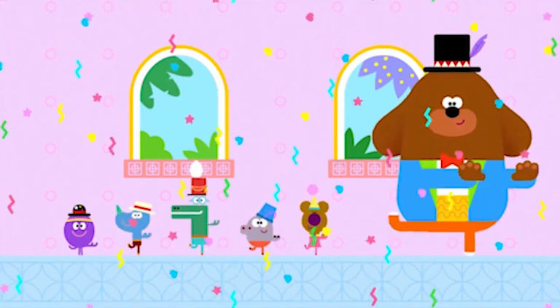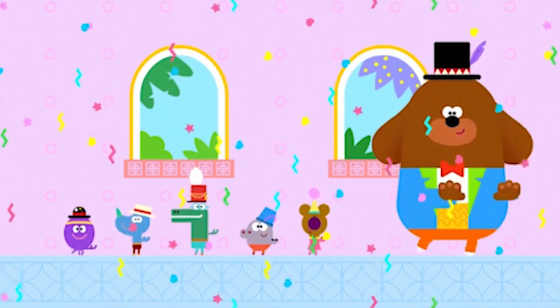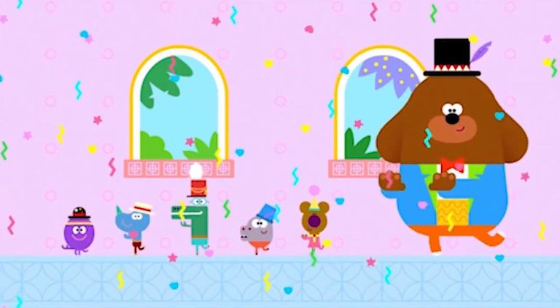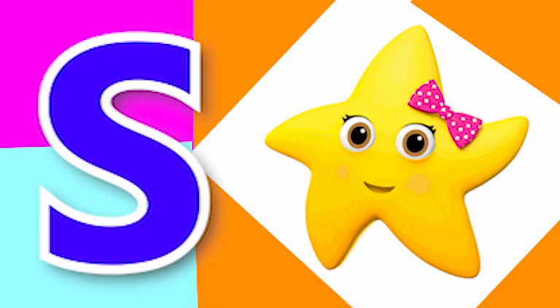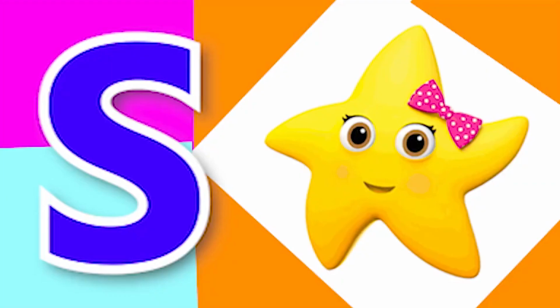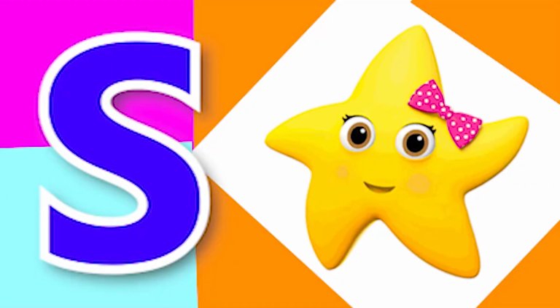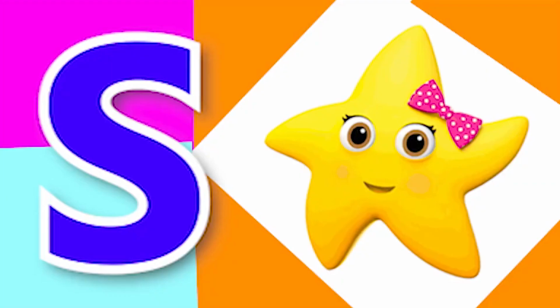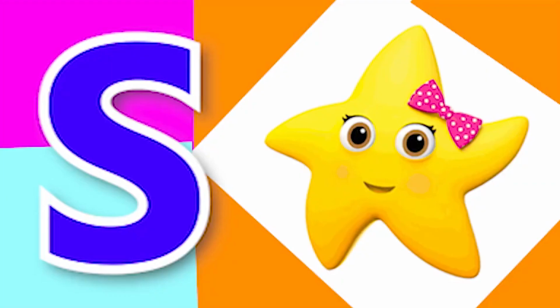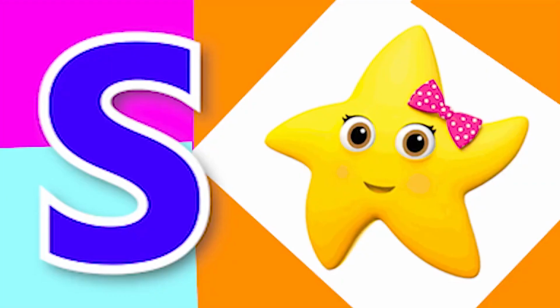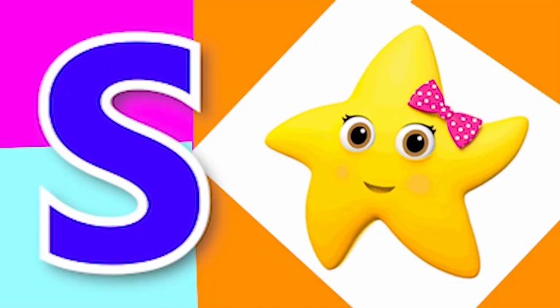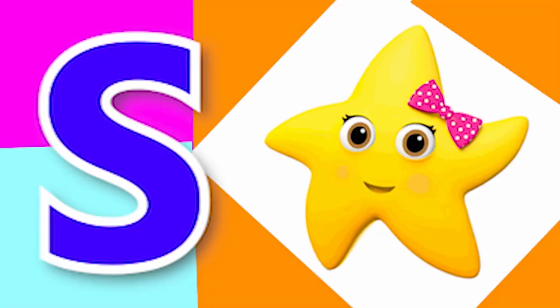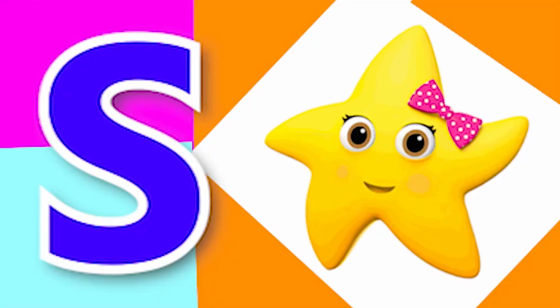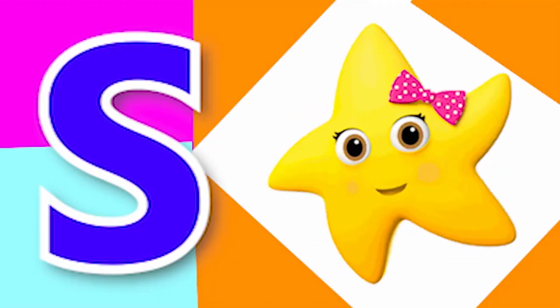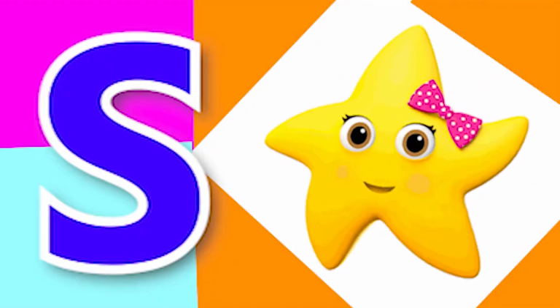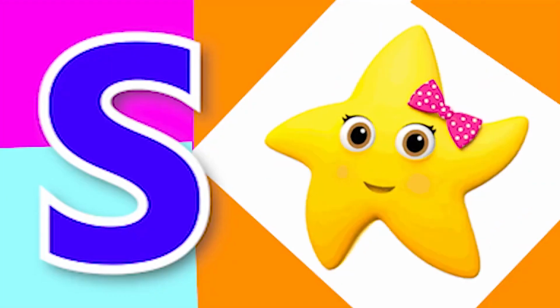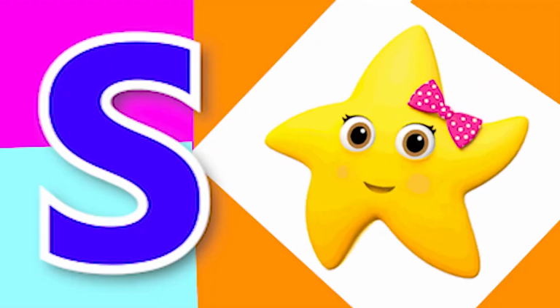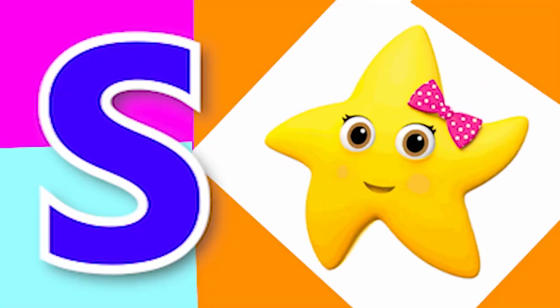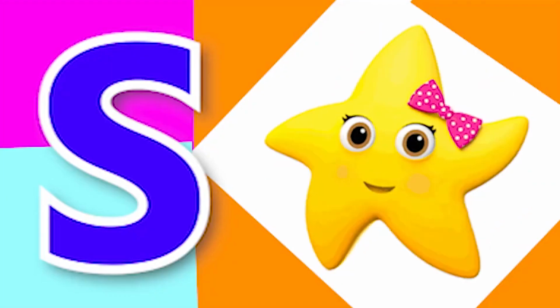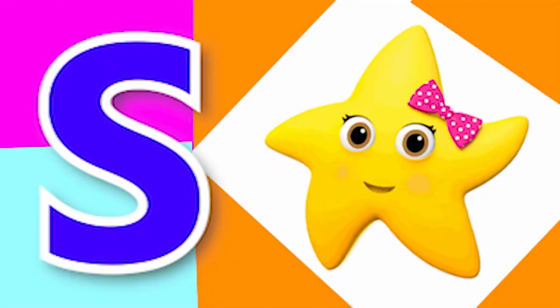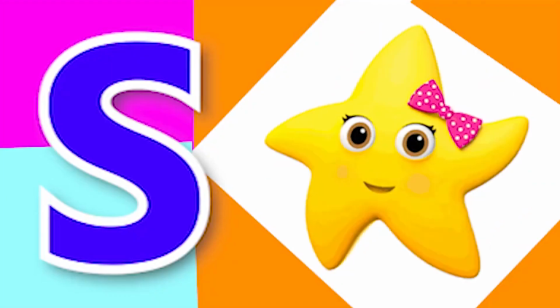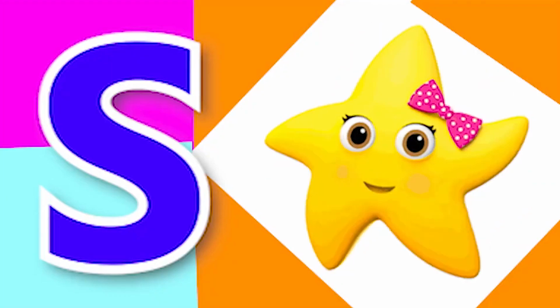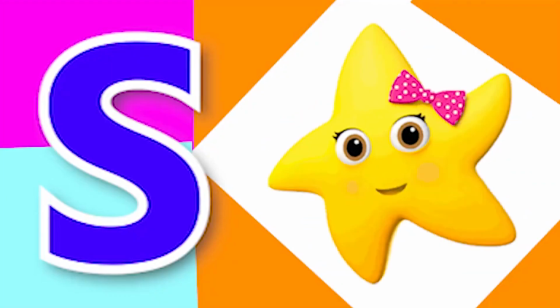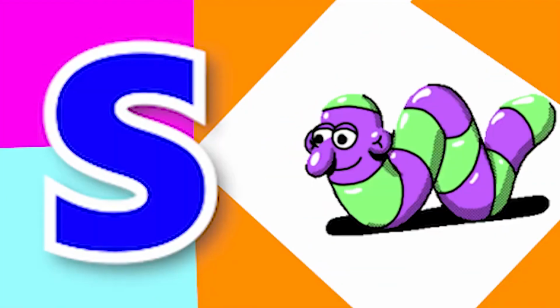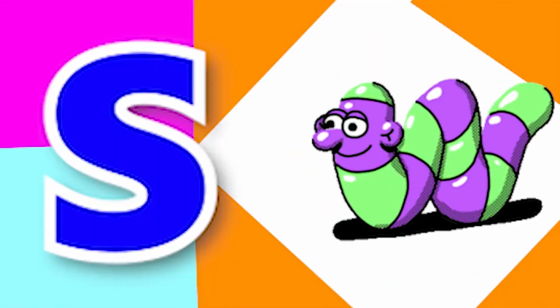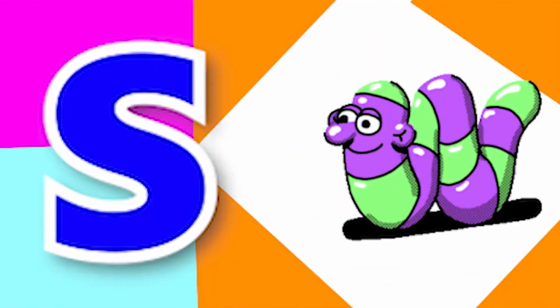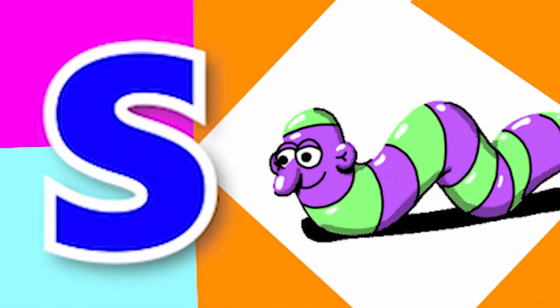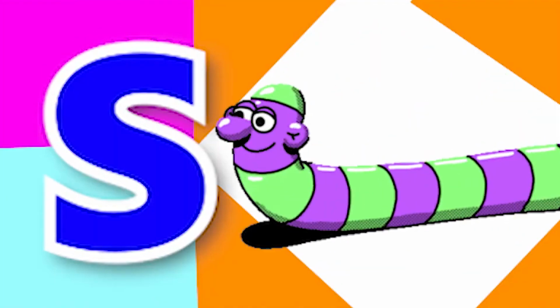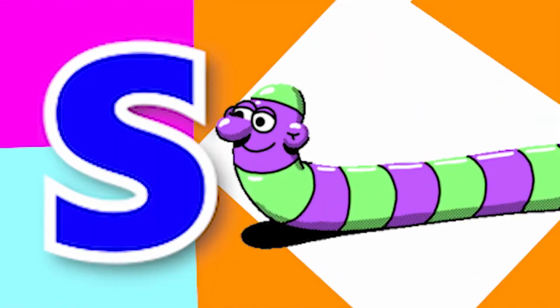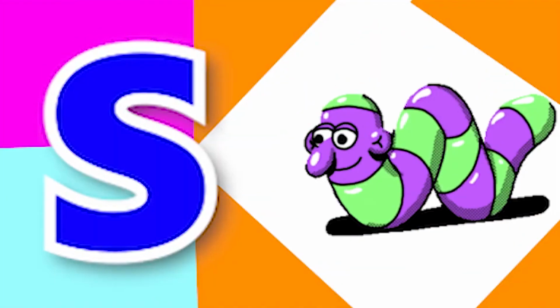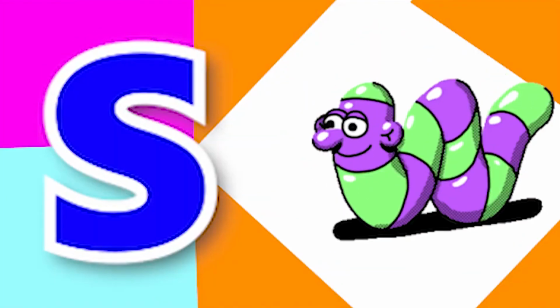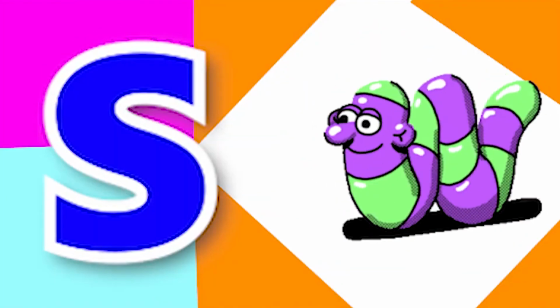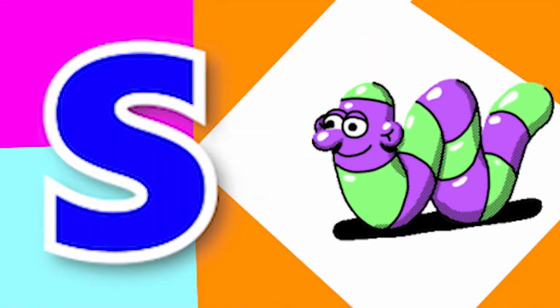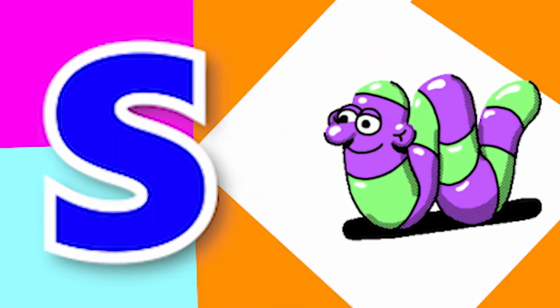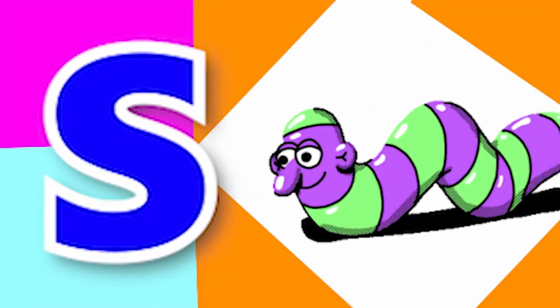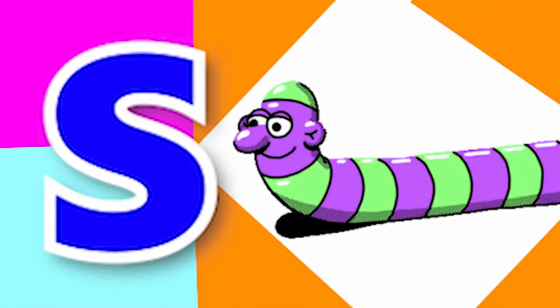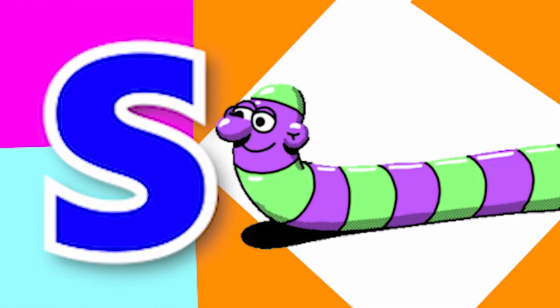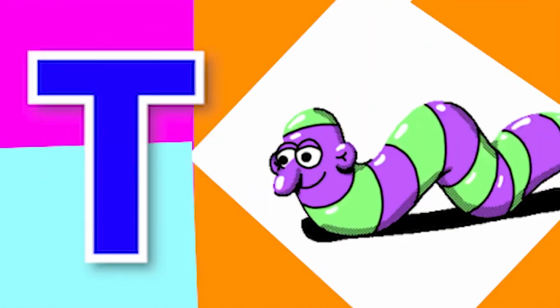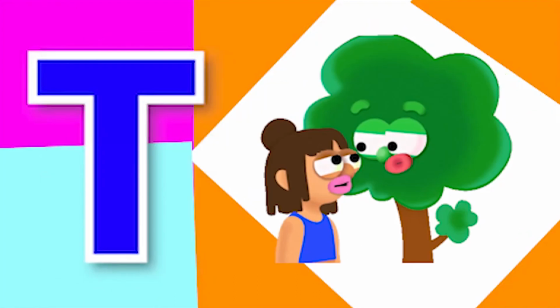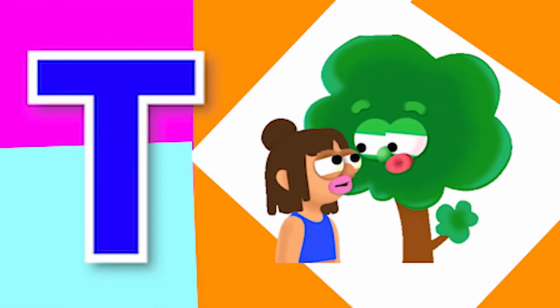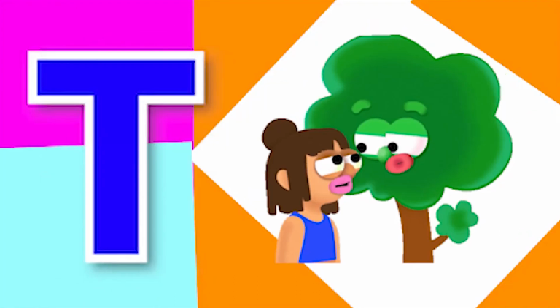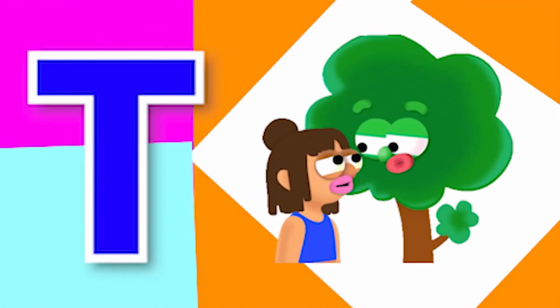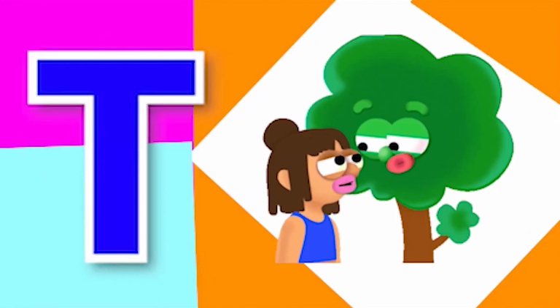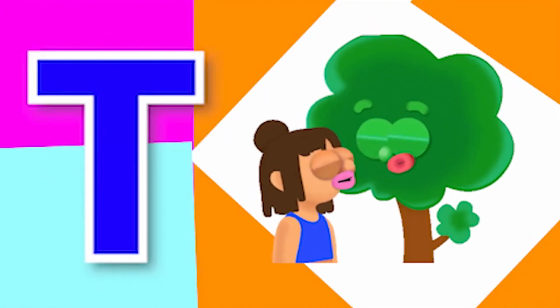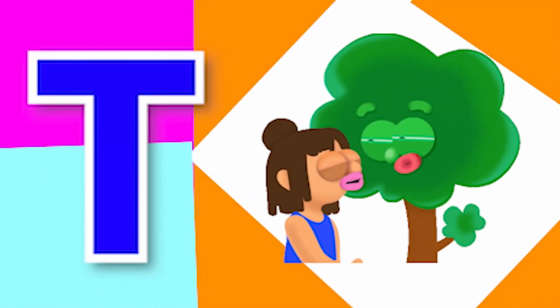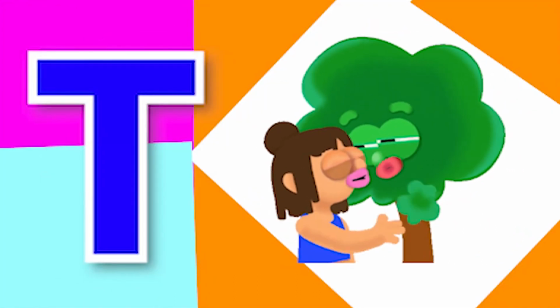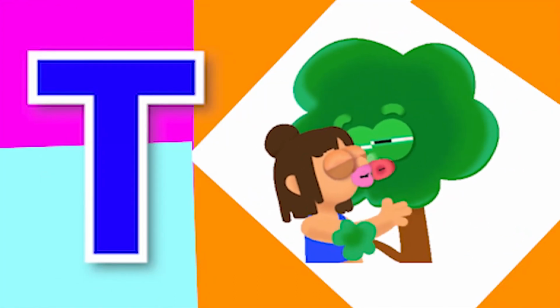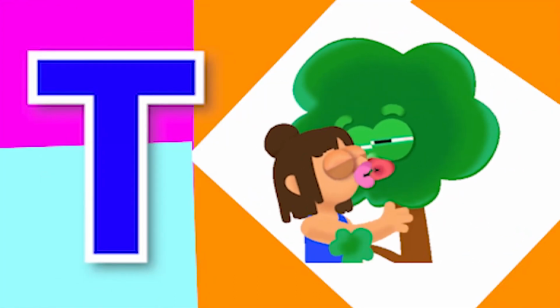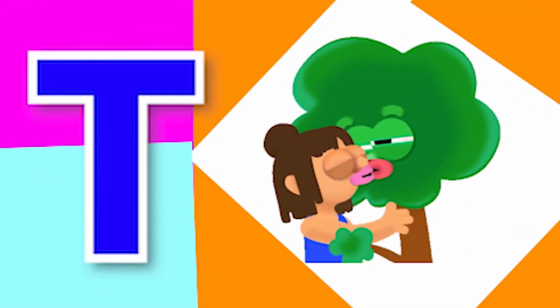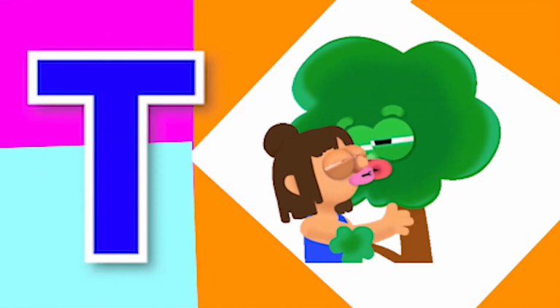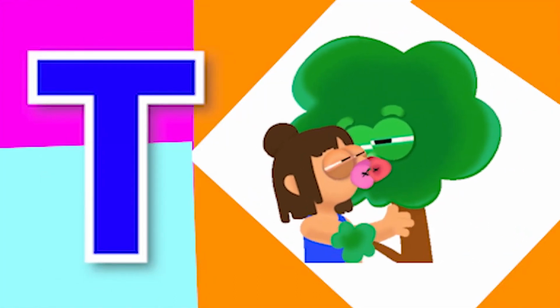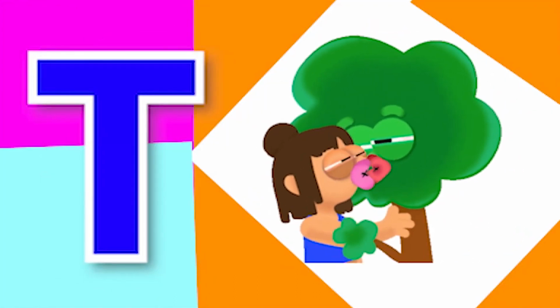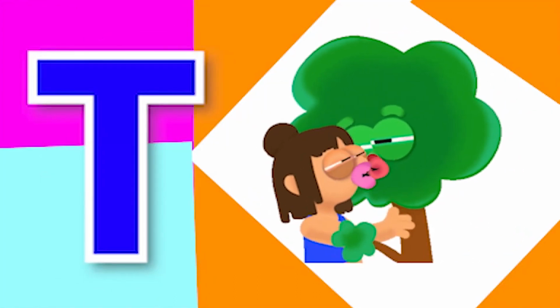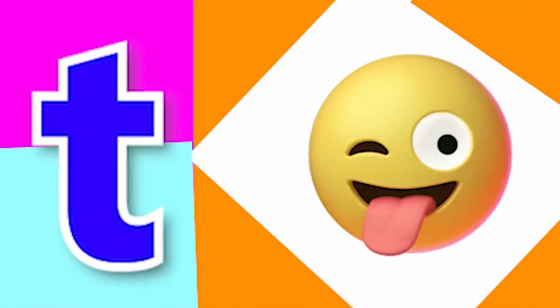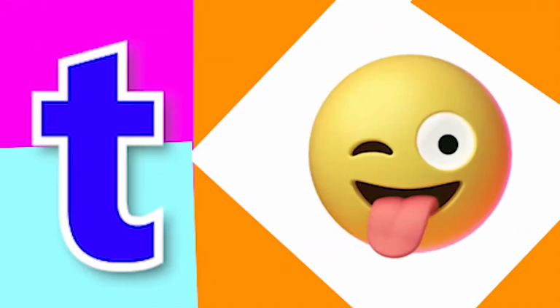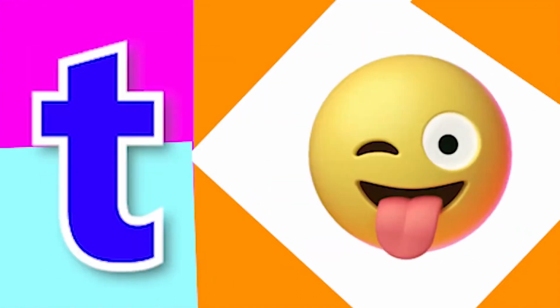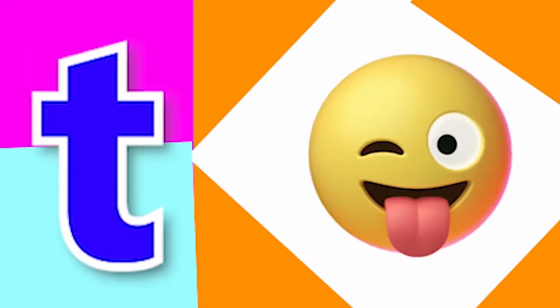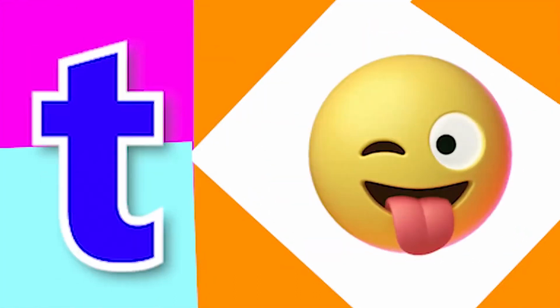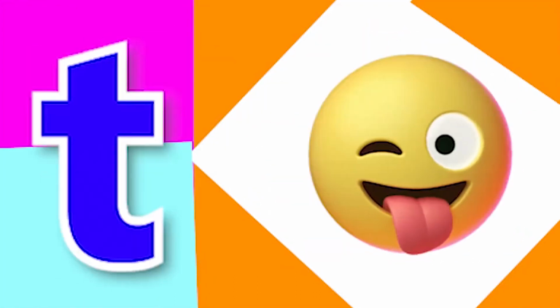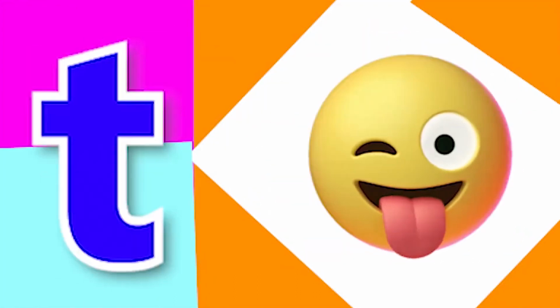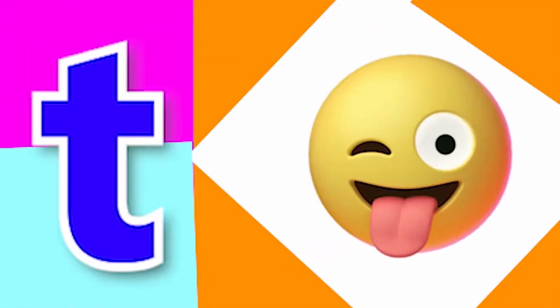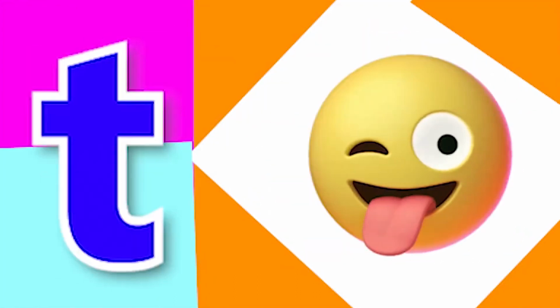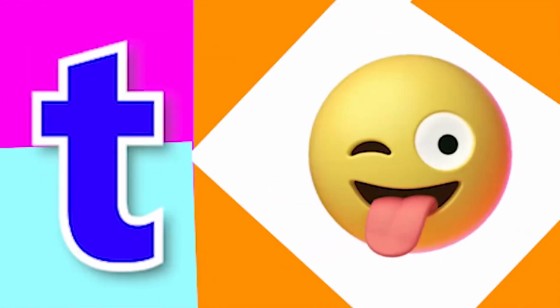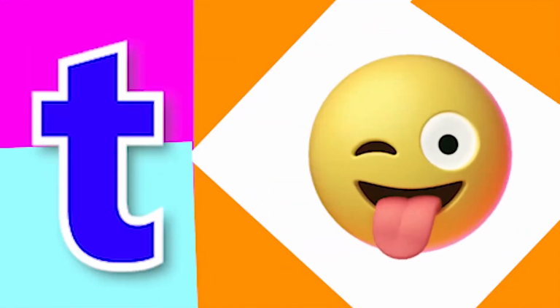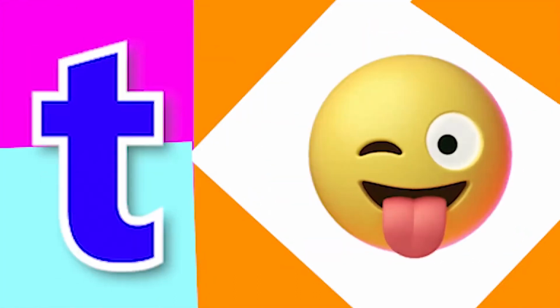S for star, S for snake, T for tree, T for tongue.